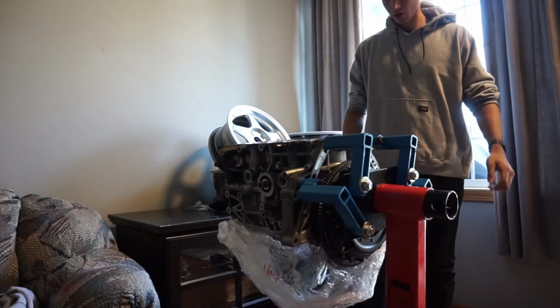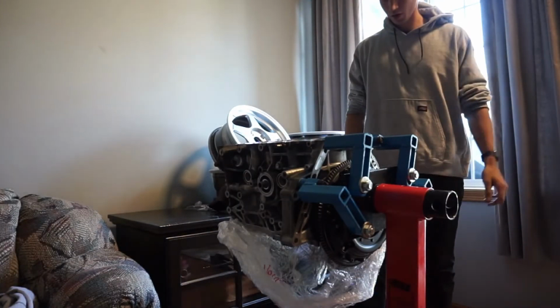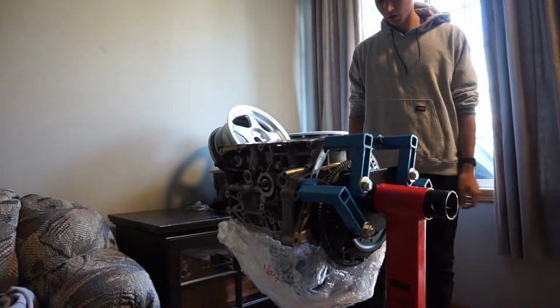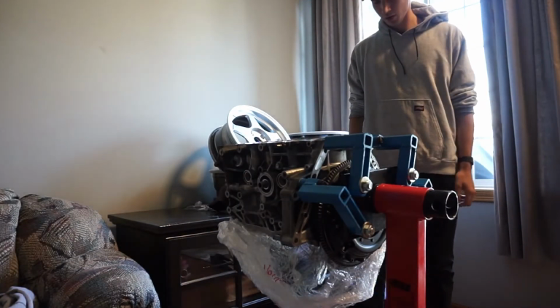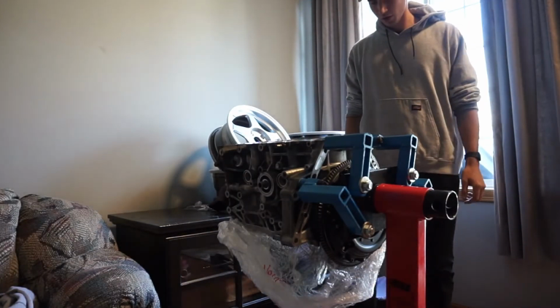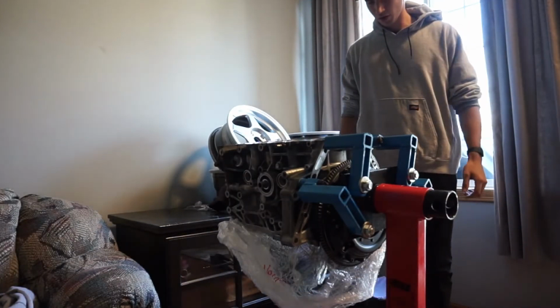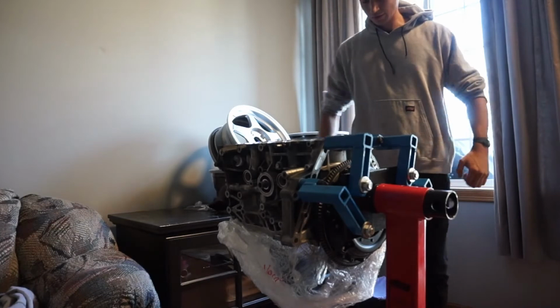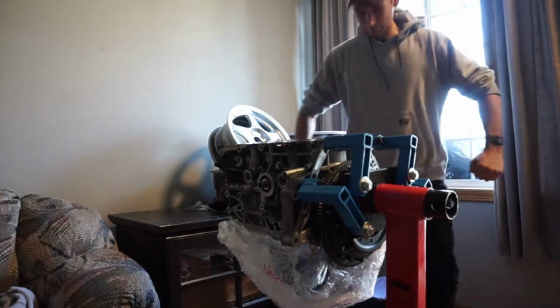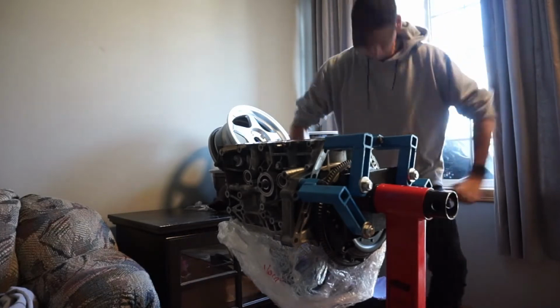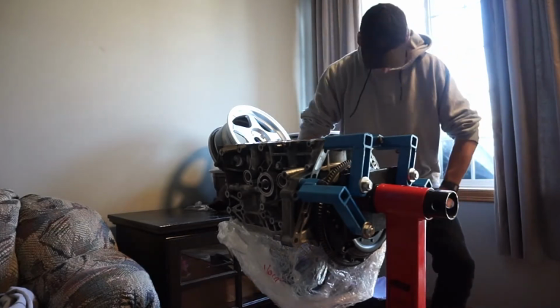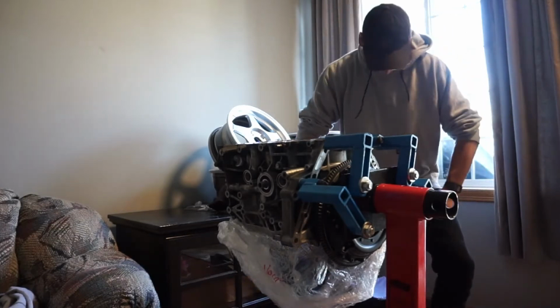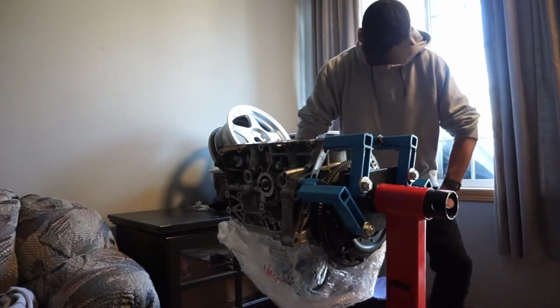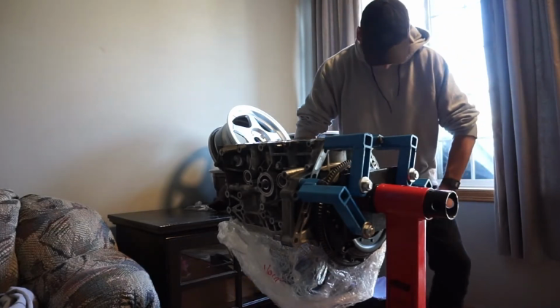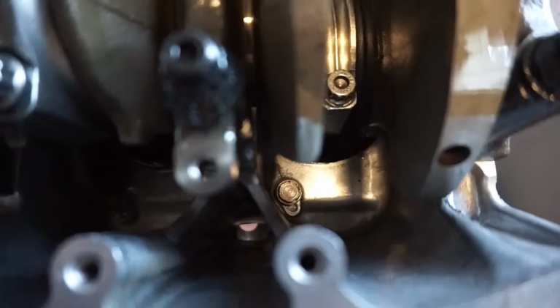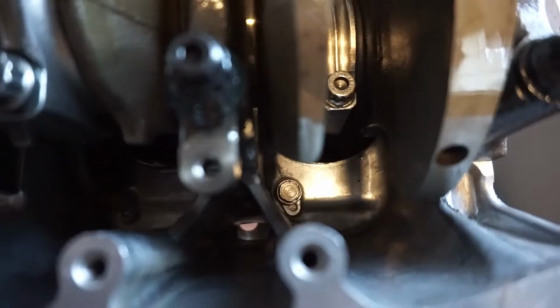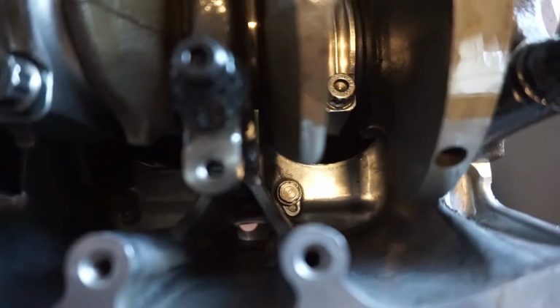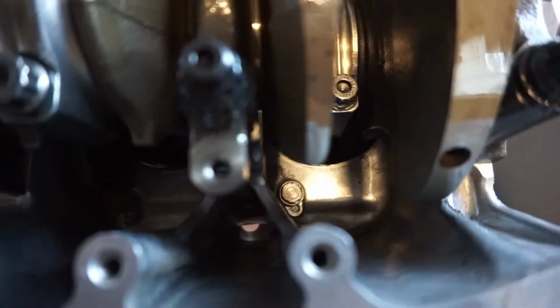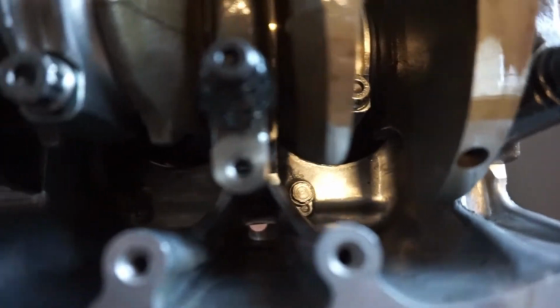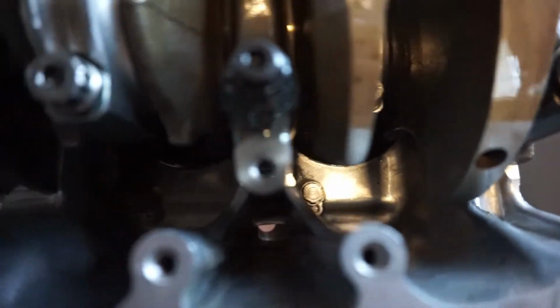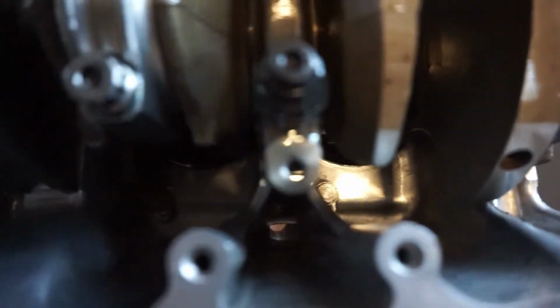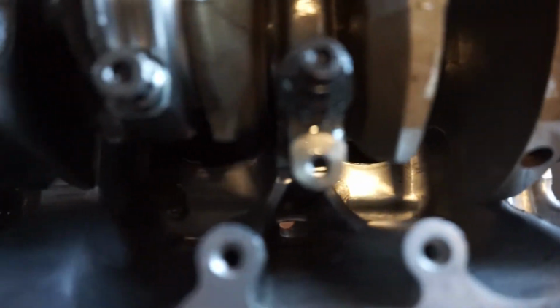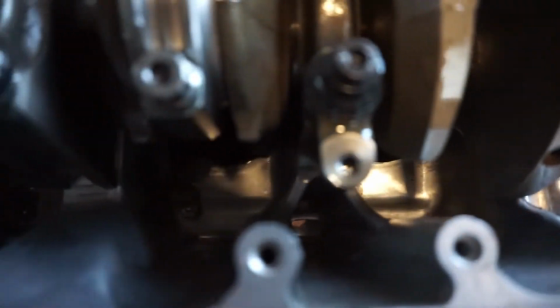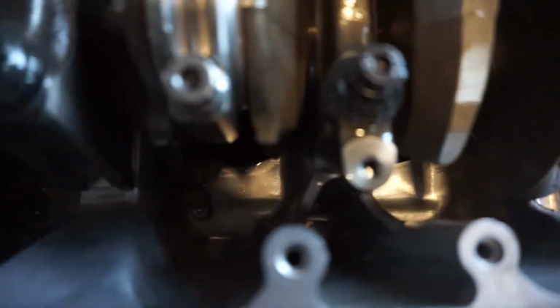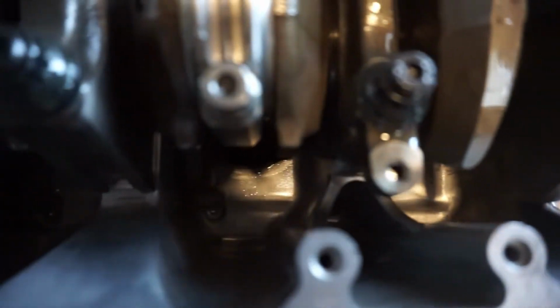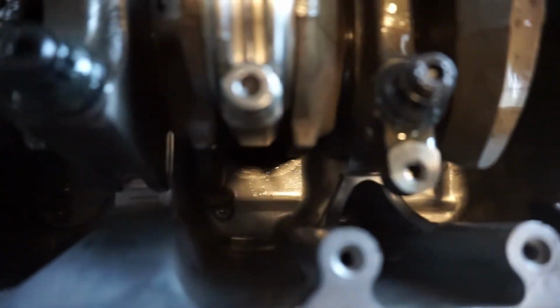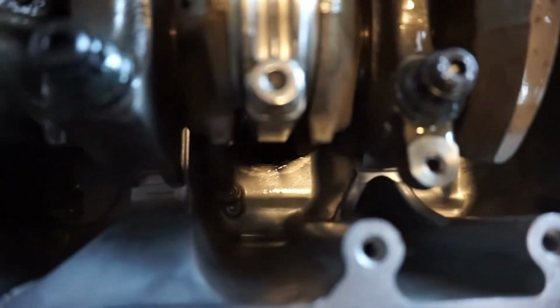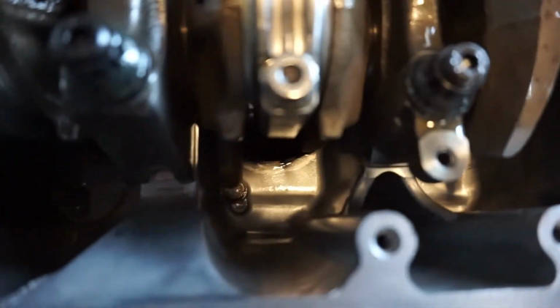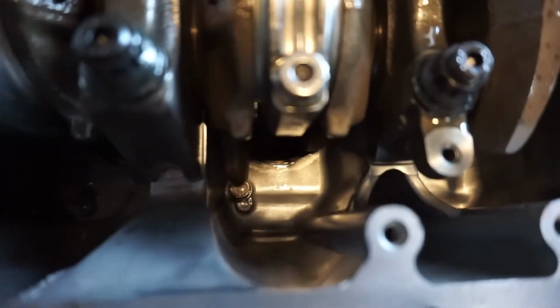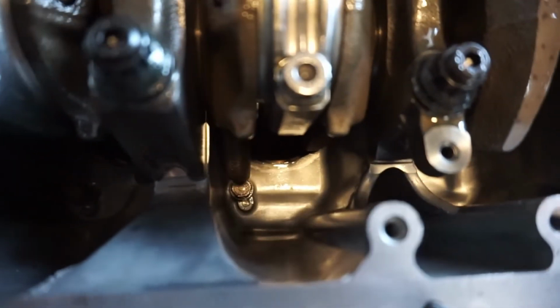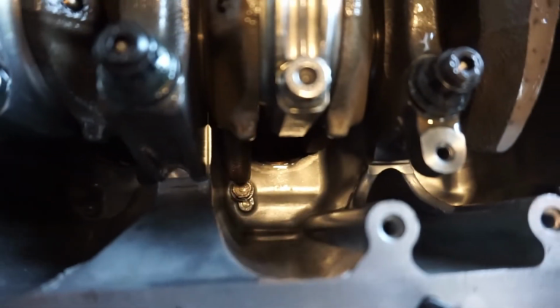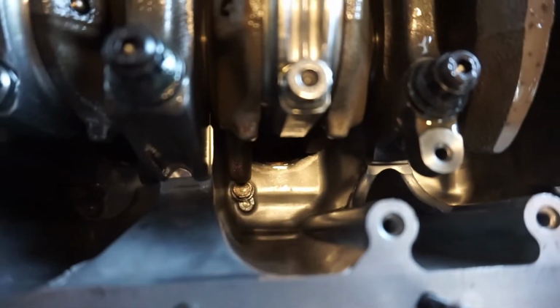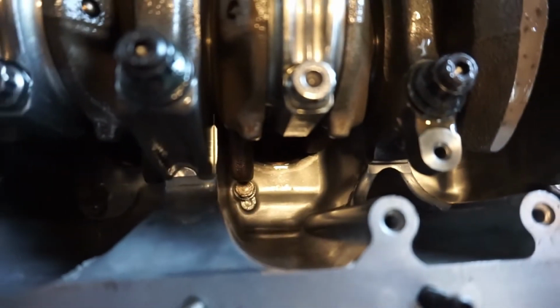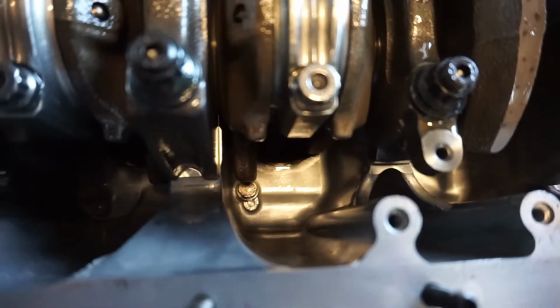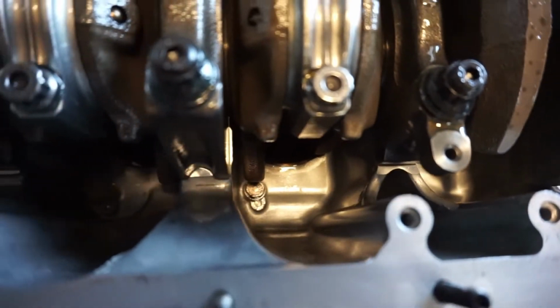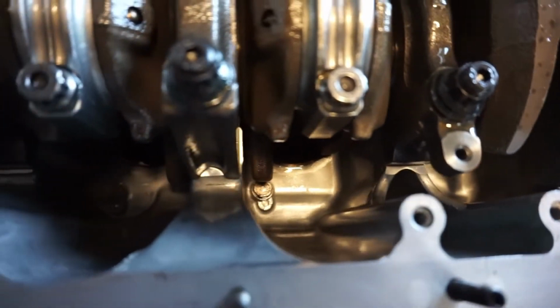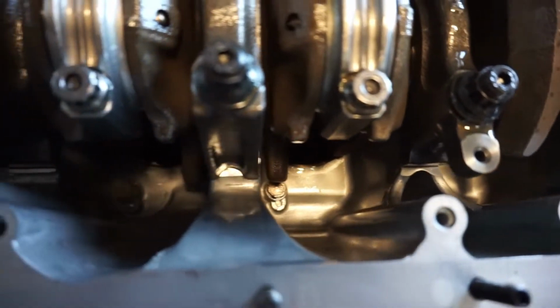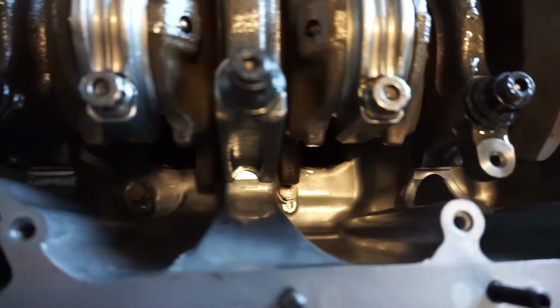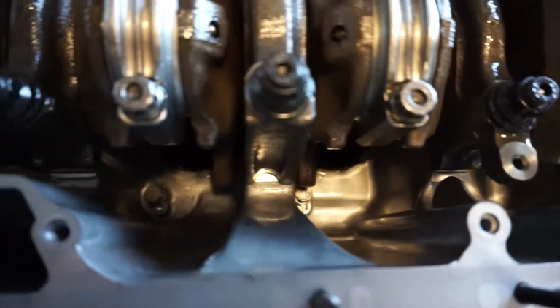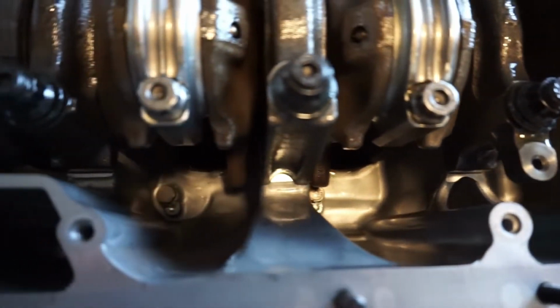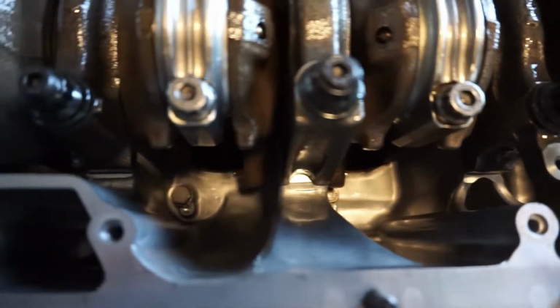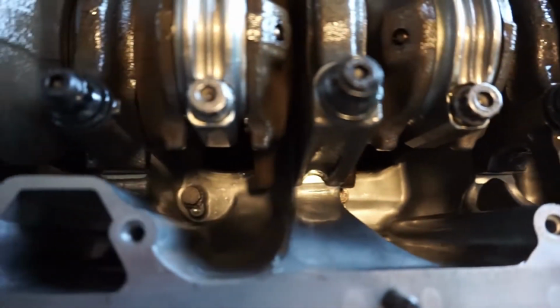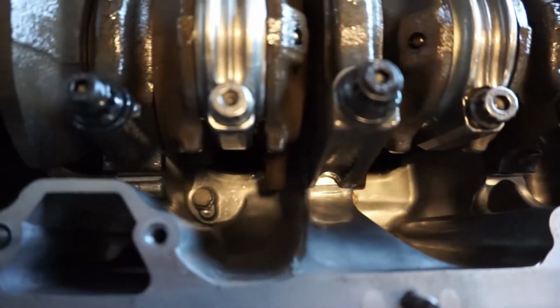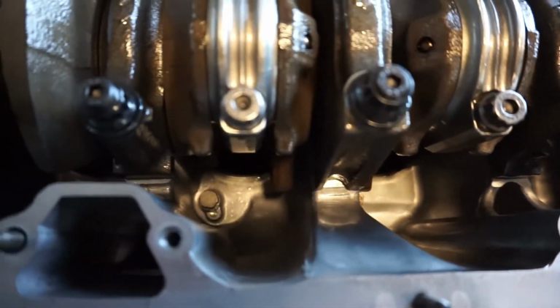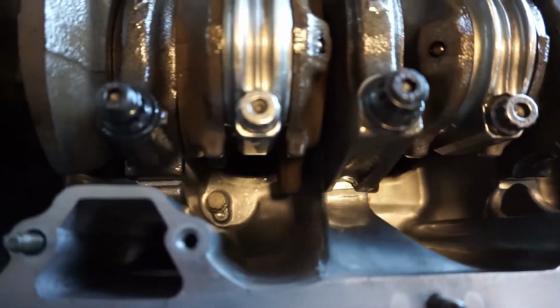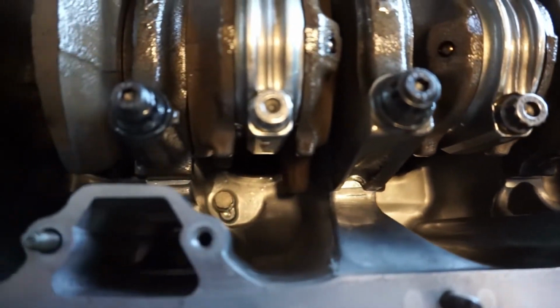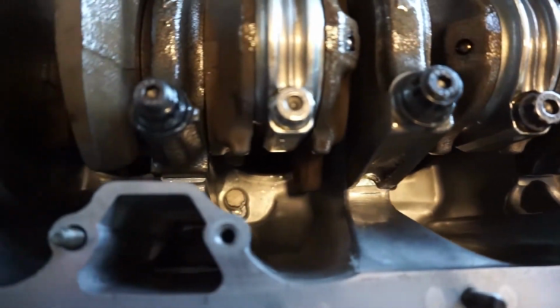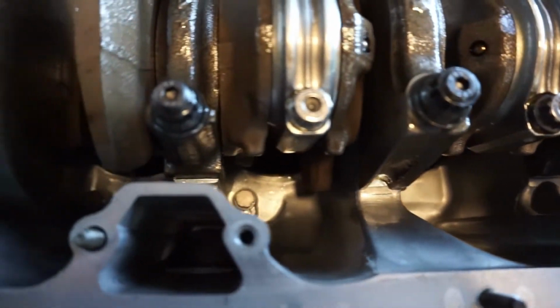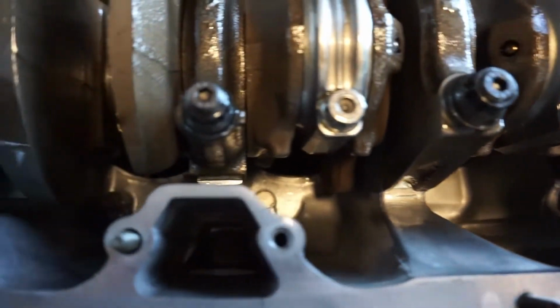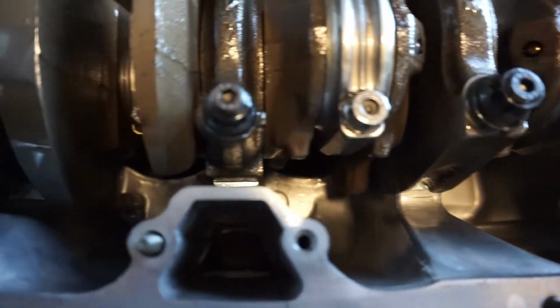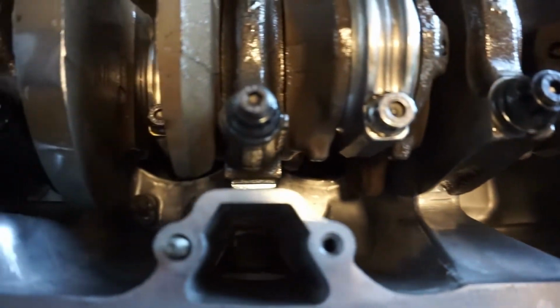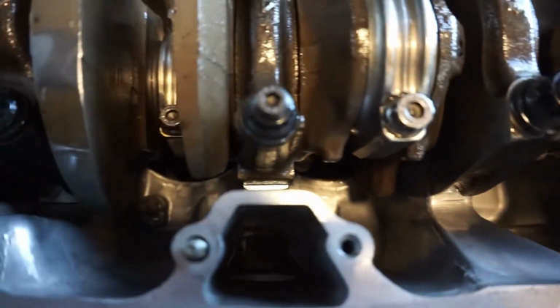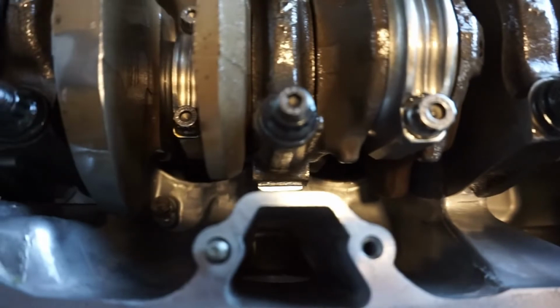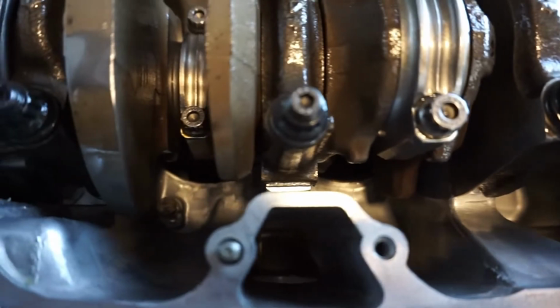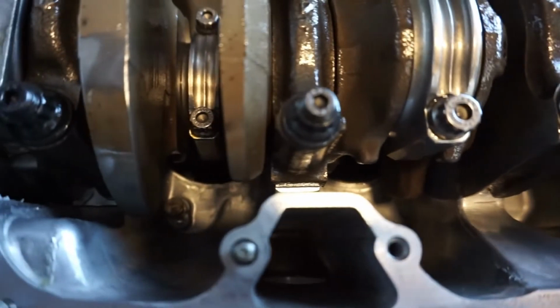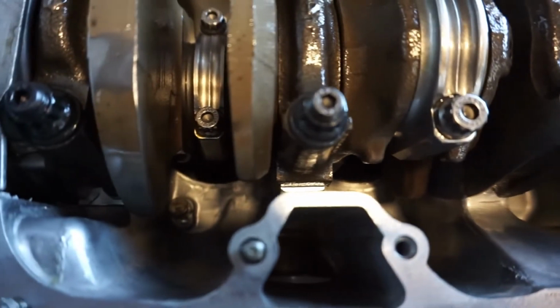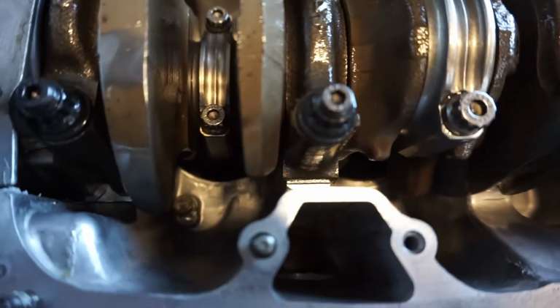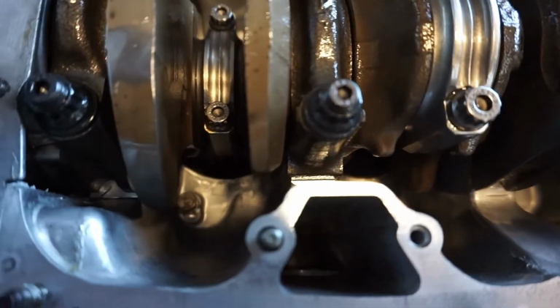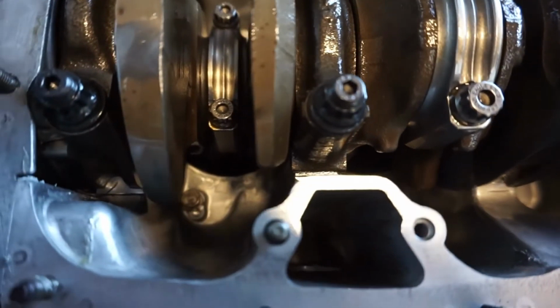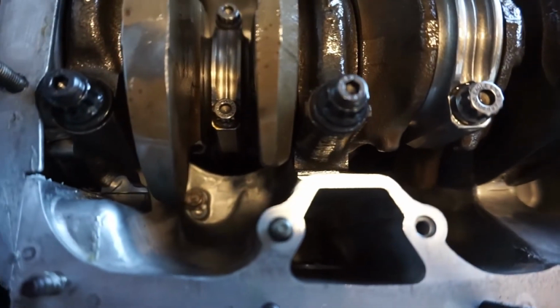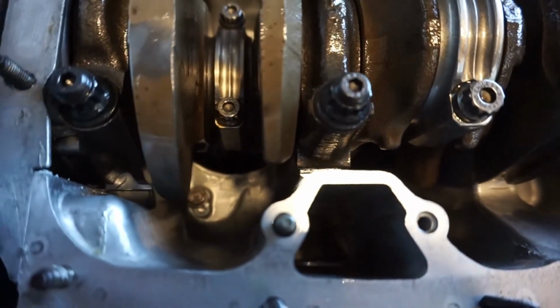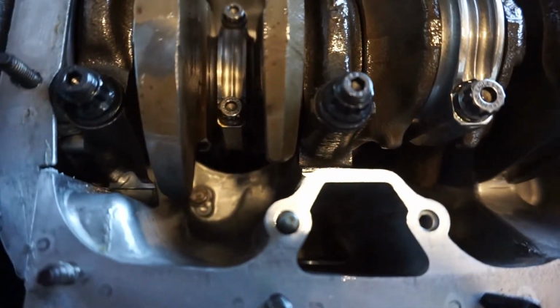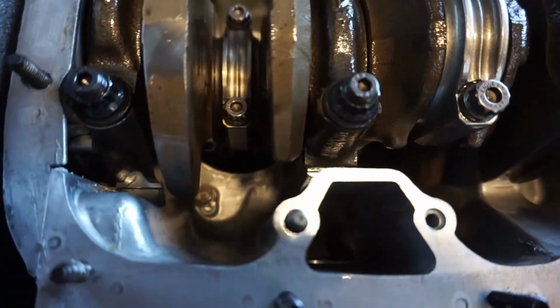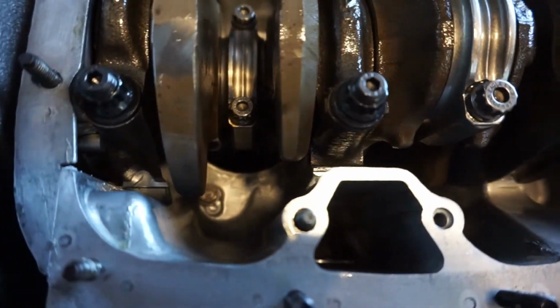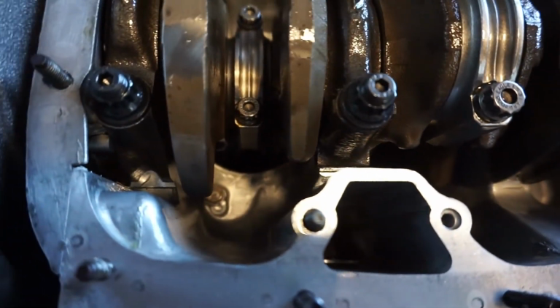Now that I can flip the engine over, it was cool to see the new main studs installed, and it looks like the guys at CSS also plugged my oil squirter holes for me as well.